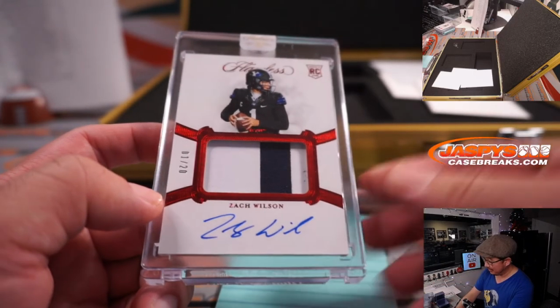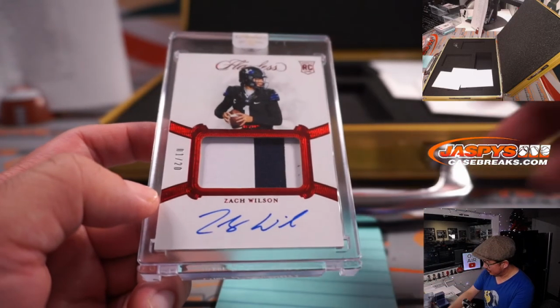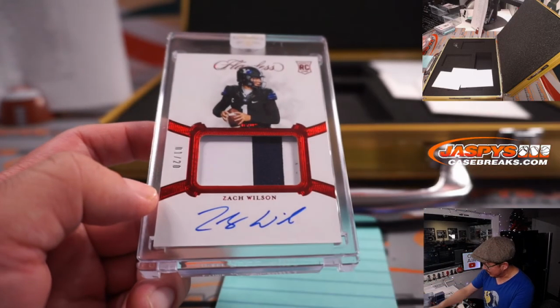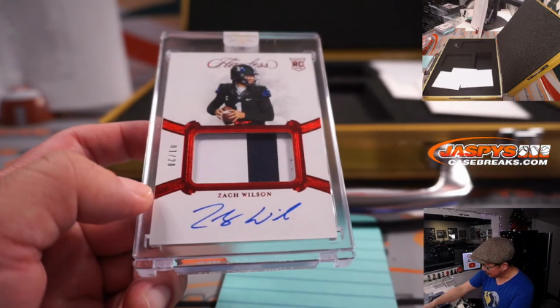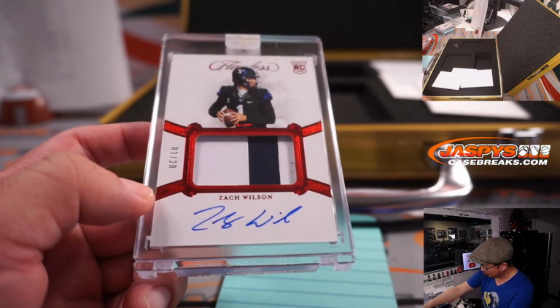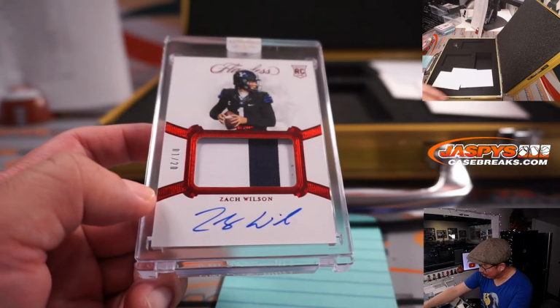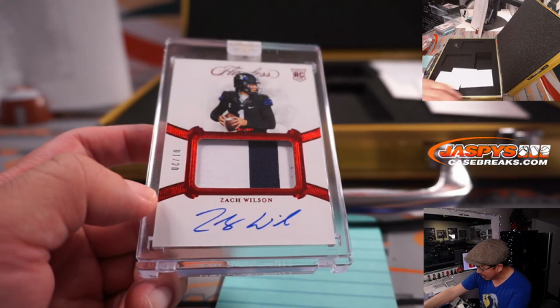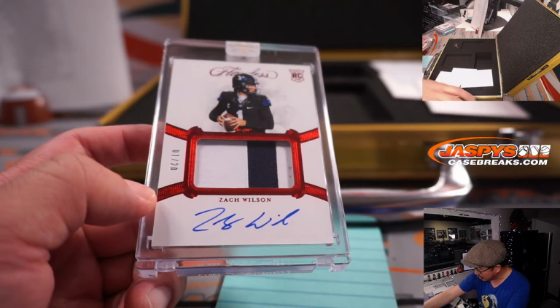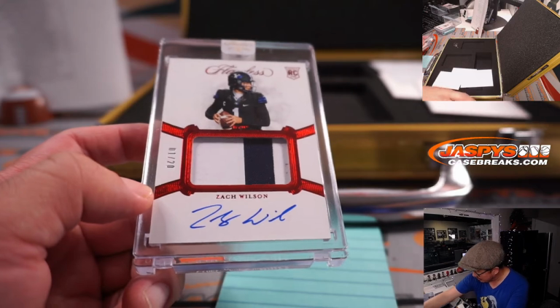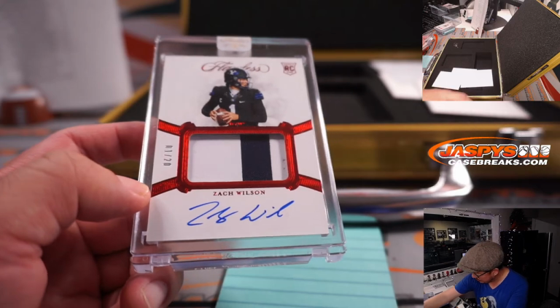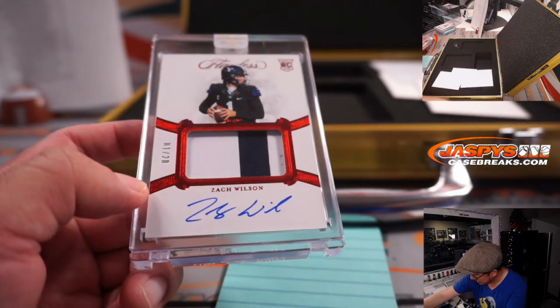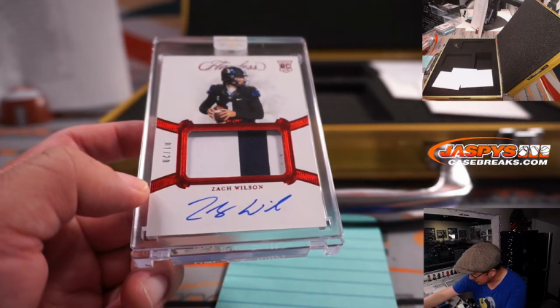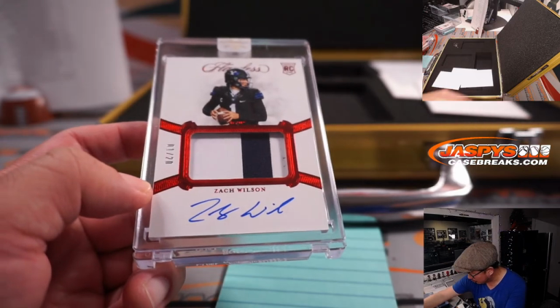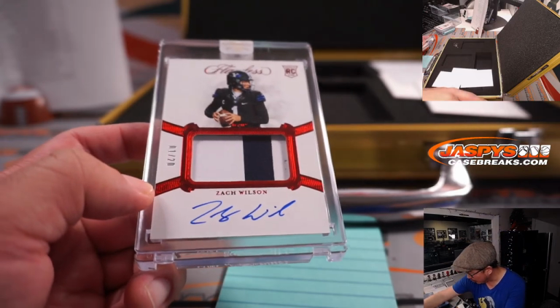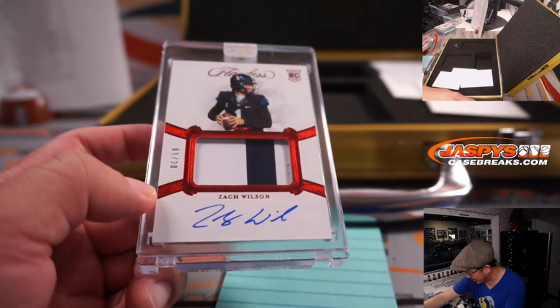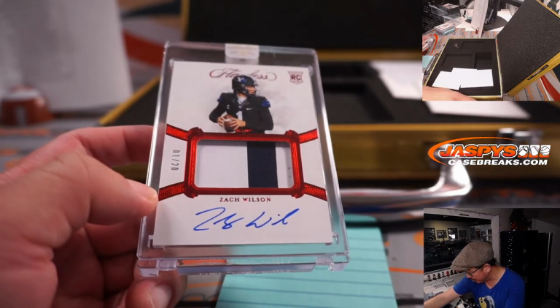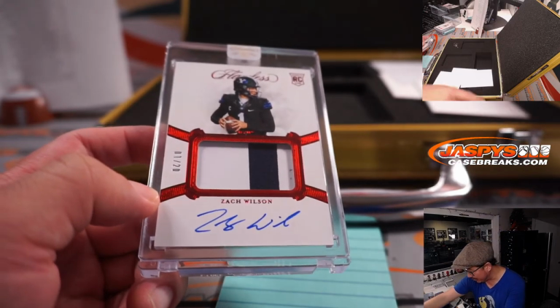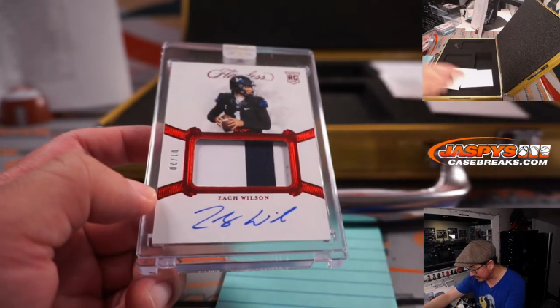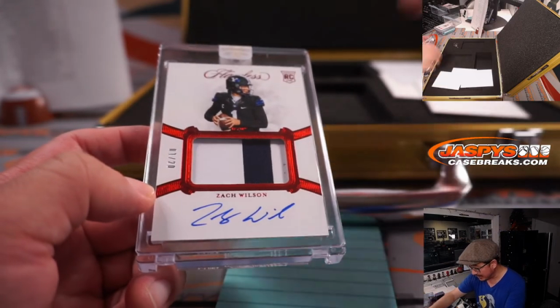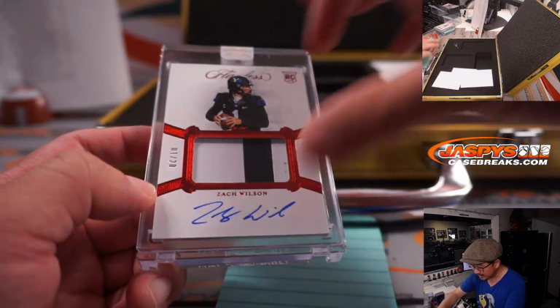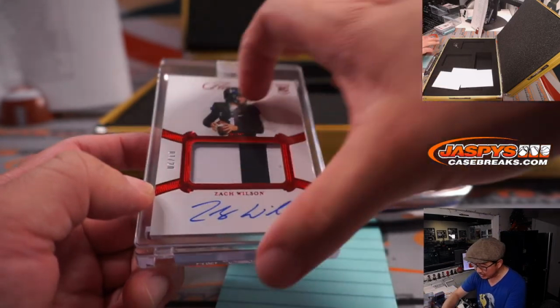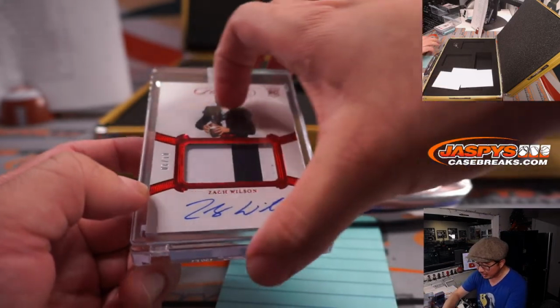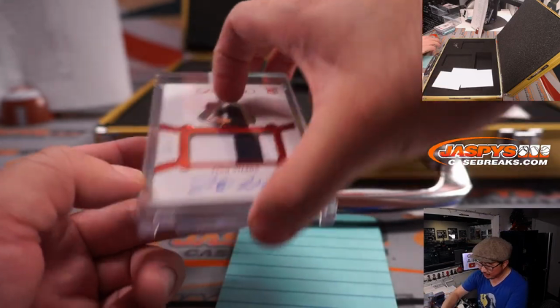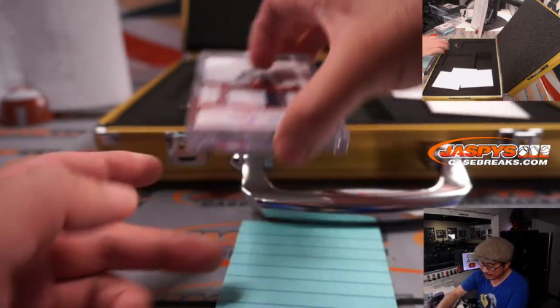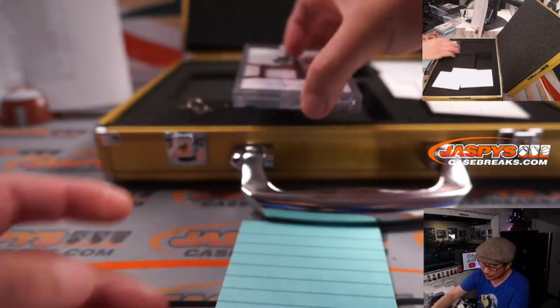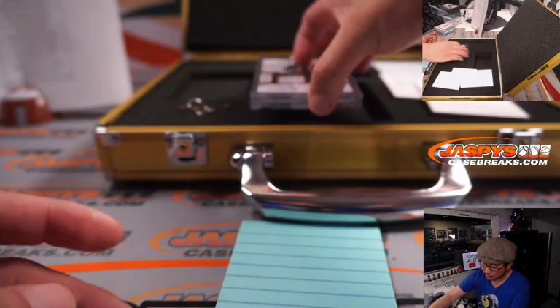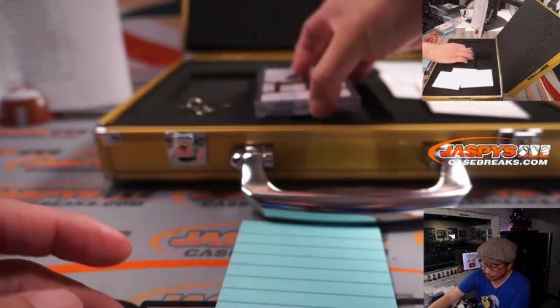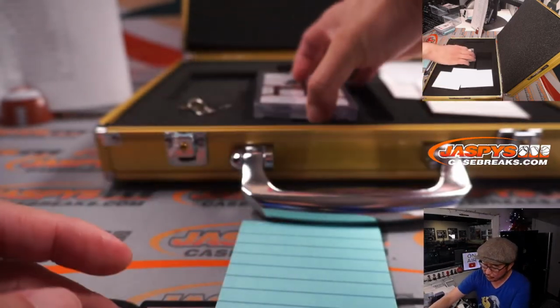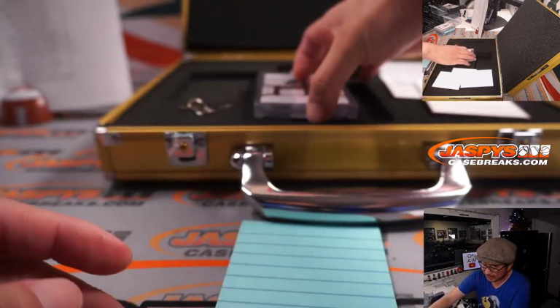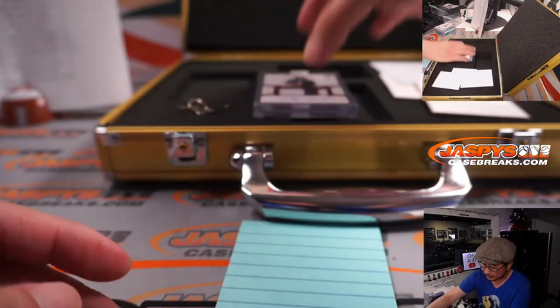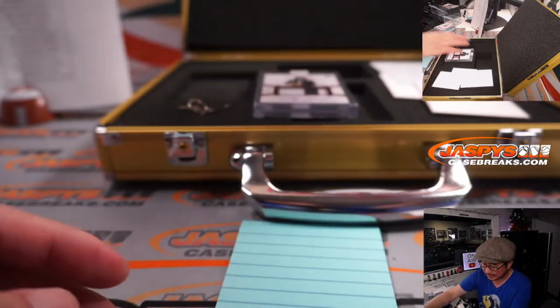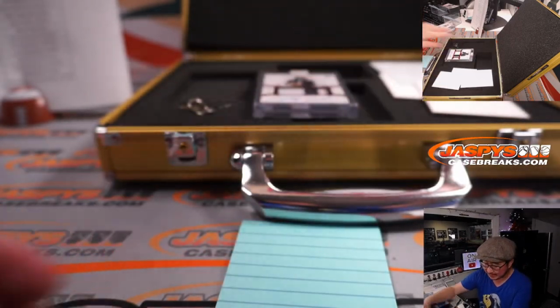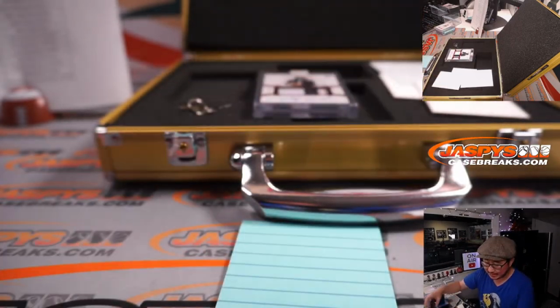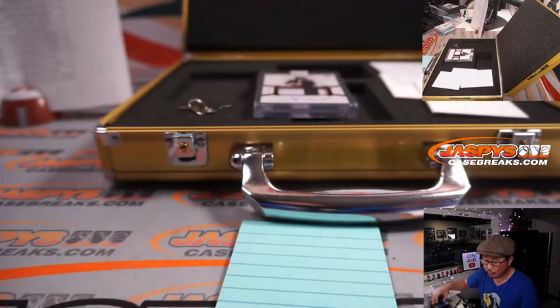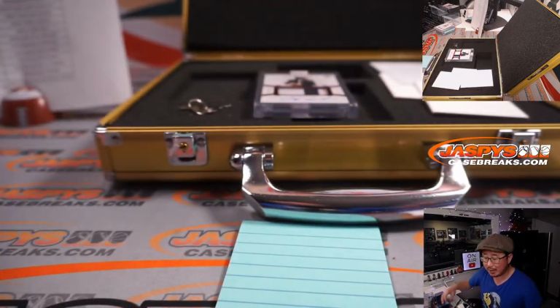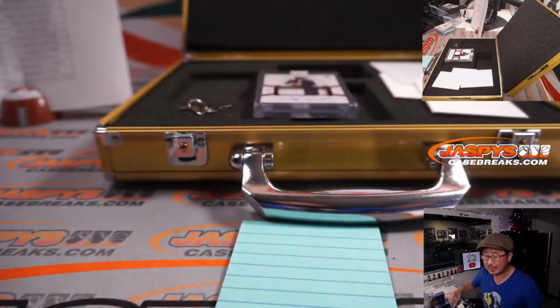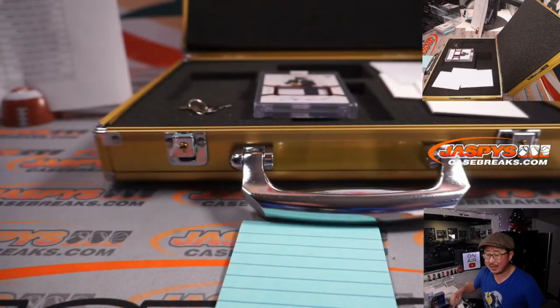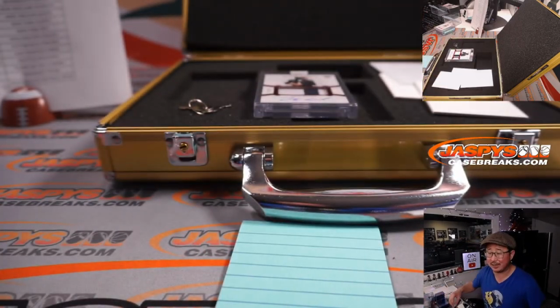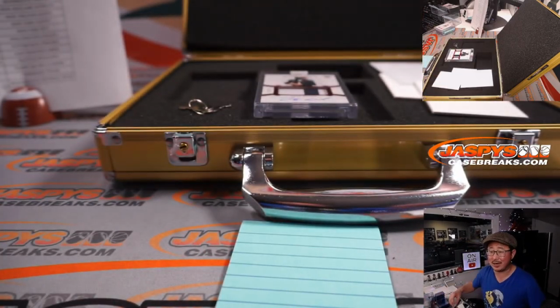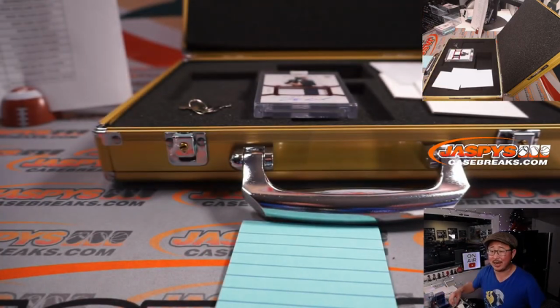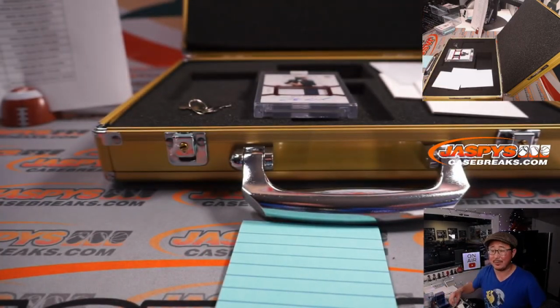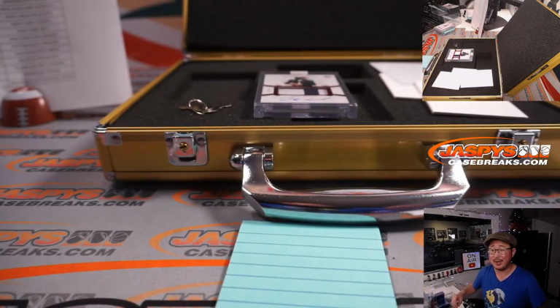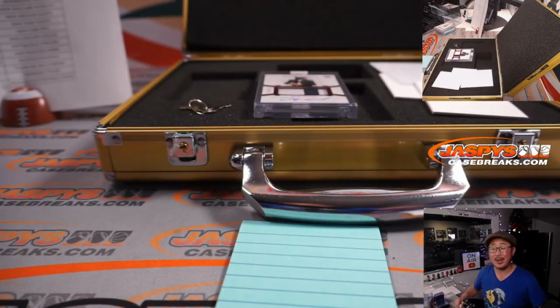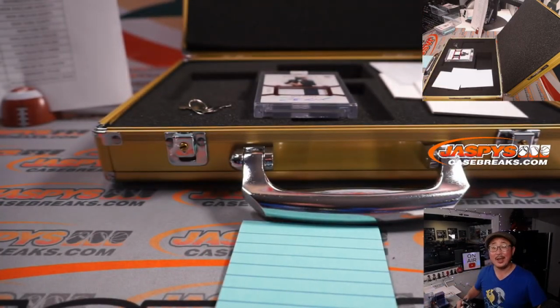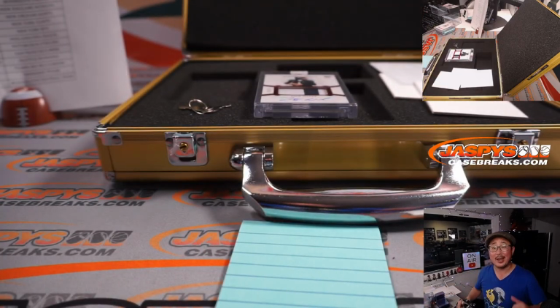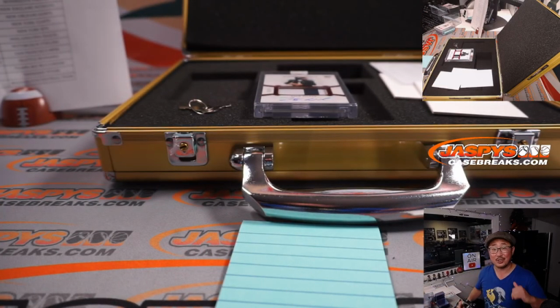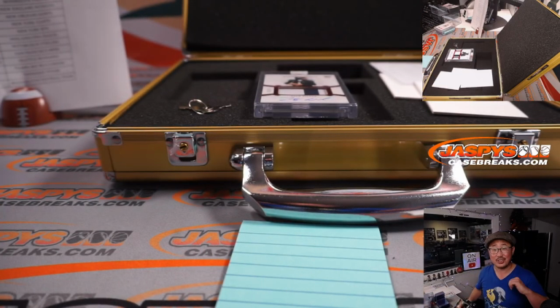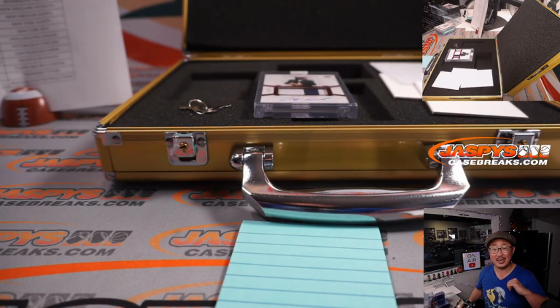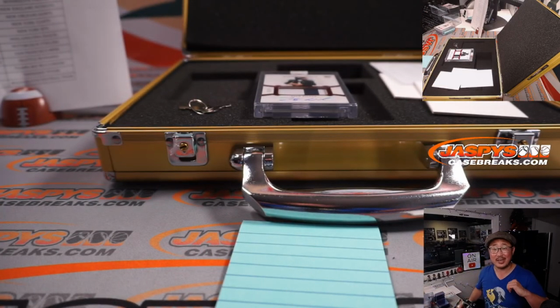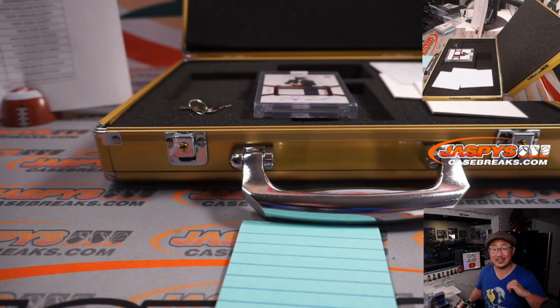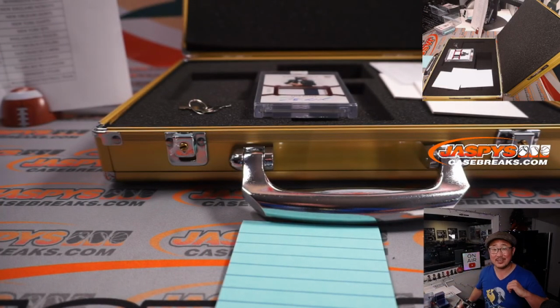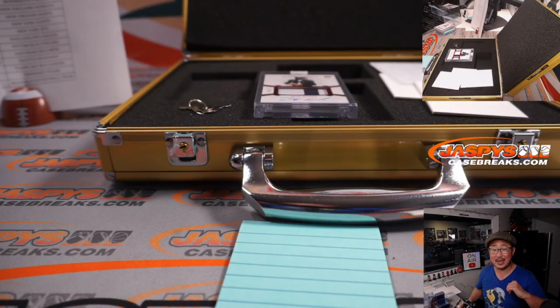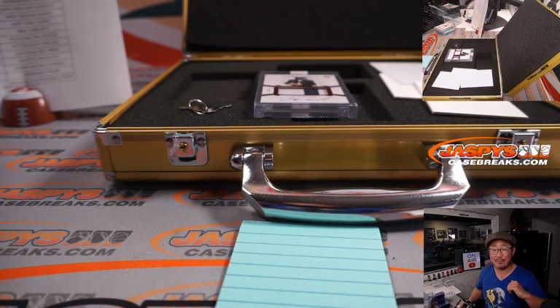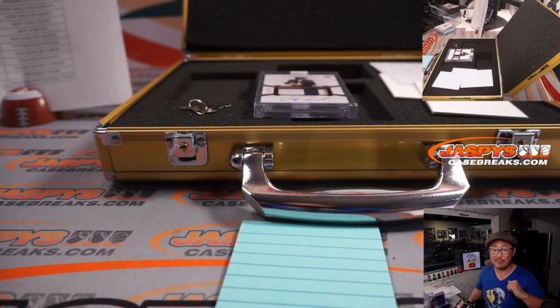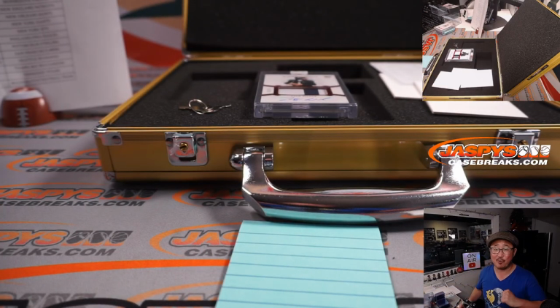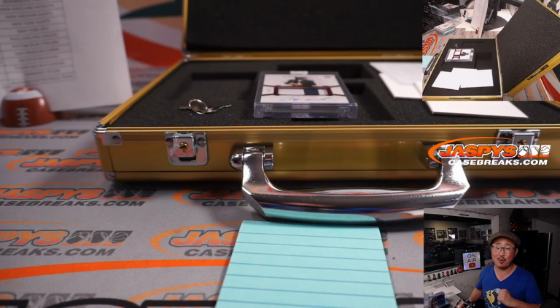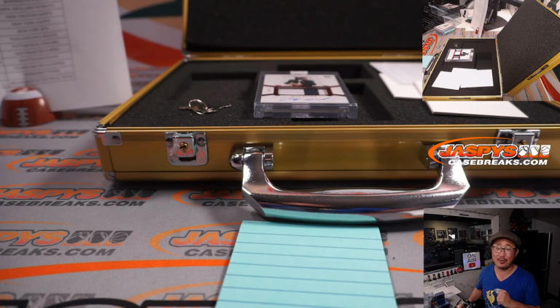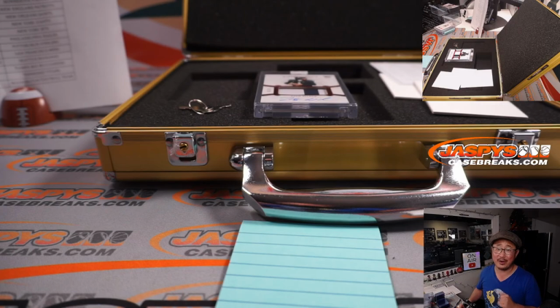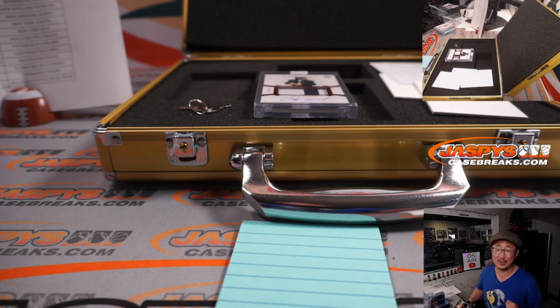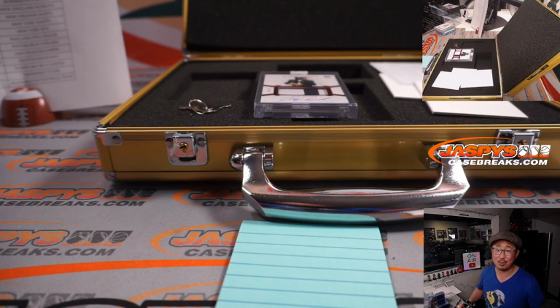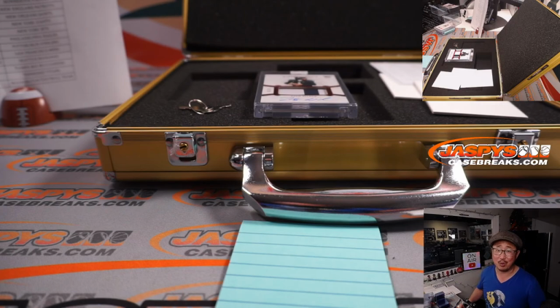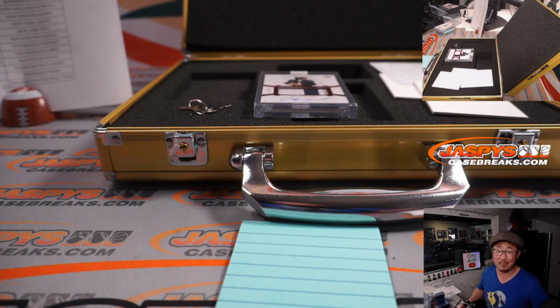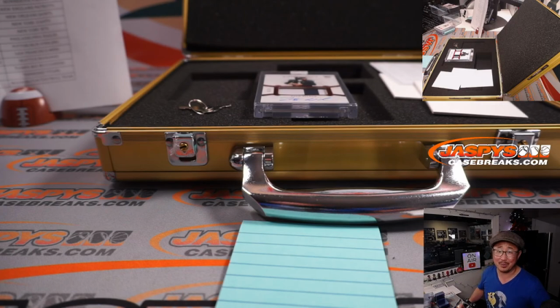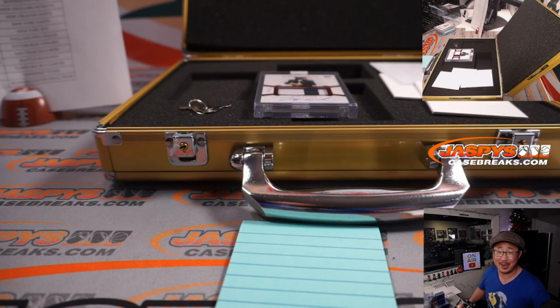Thanks for watching, thanks for breaking with us ladies and gentlemen. I'm Joe for JaskiesCaseBreaks.com and I'll see you next time for the next one. Bye-bye.